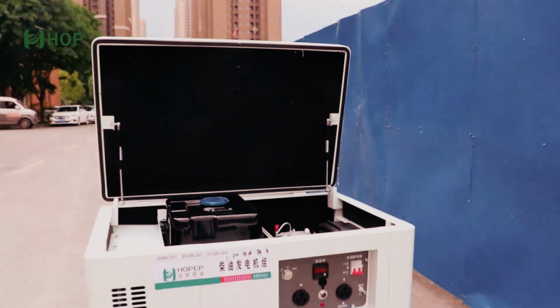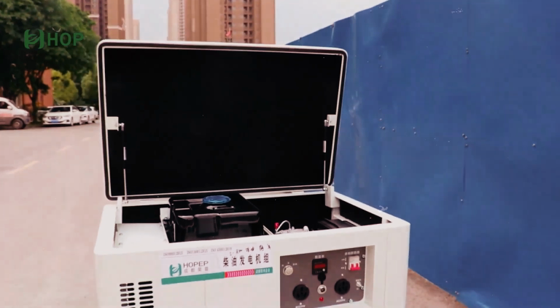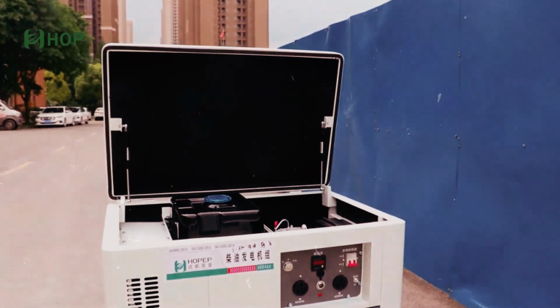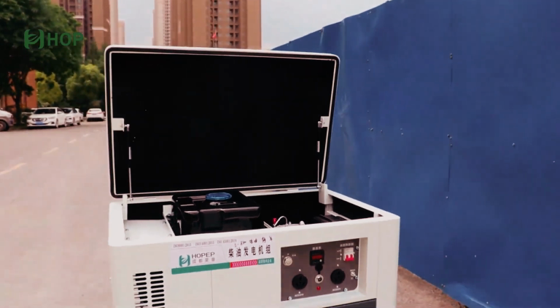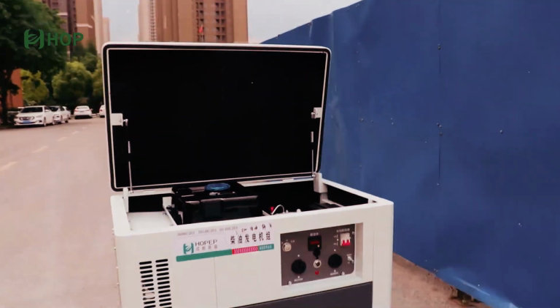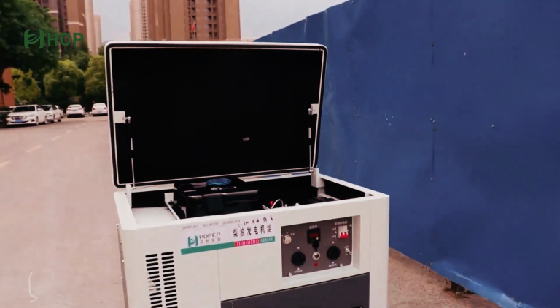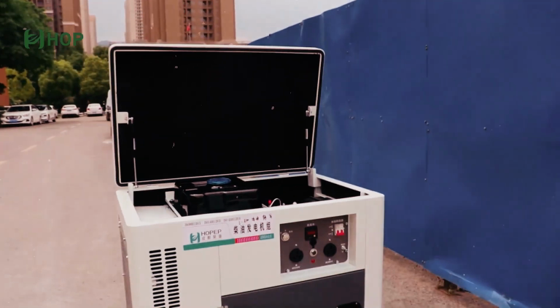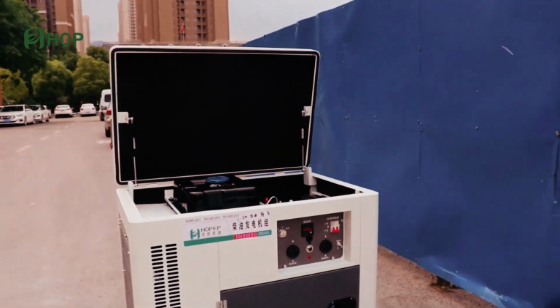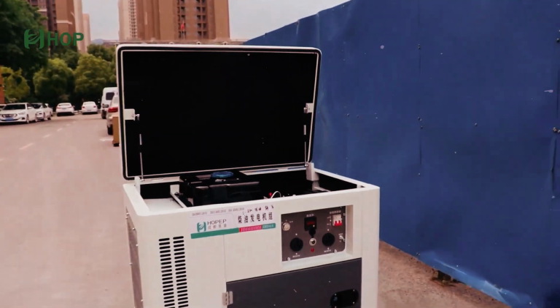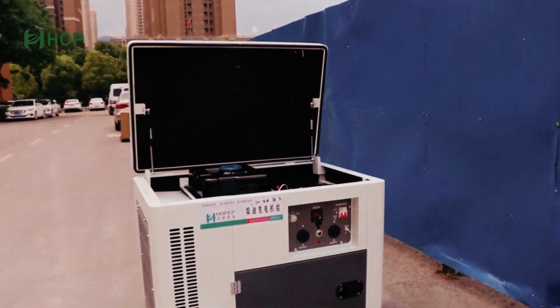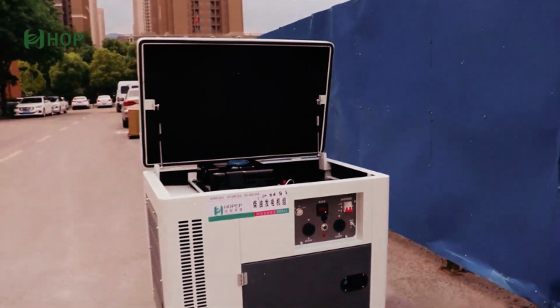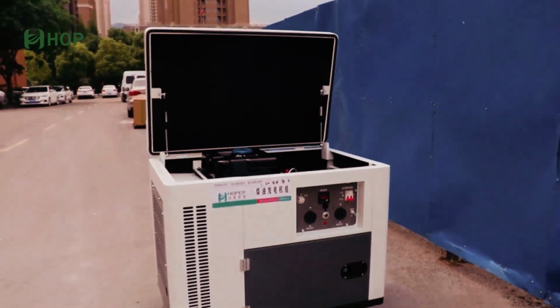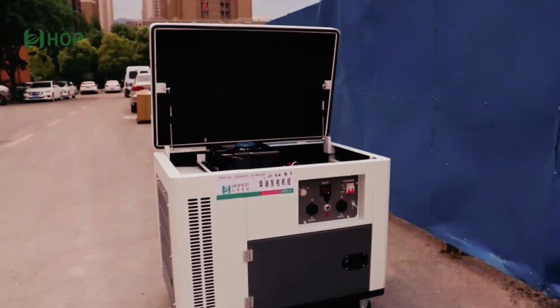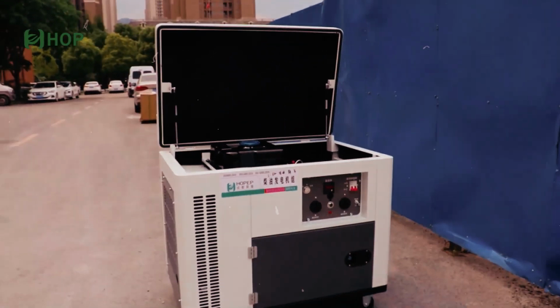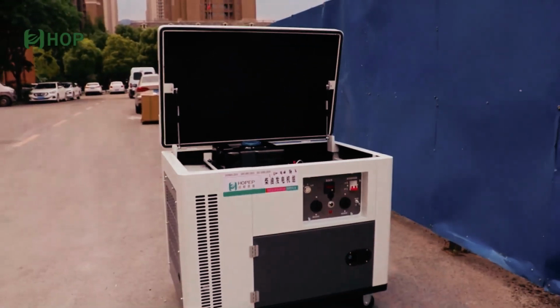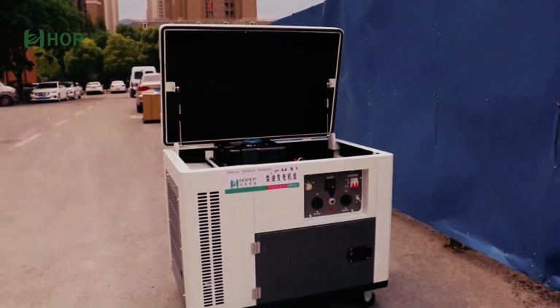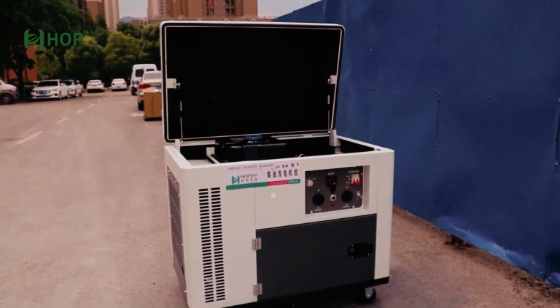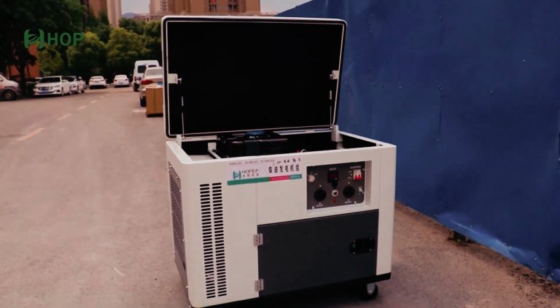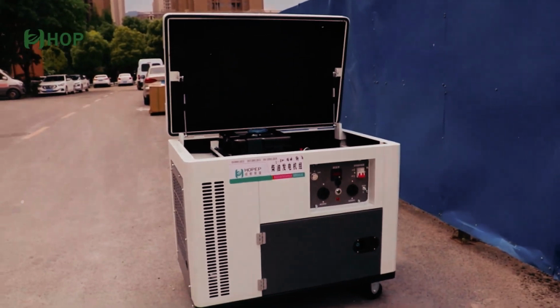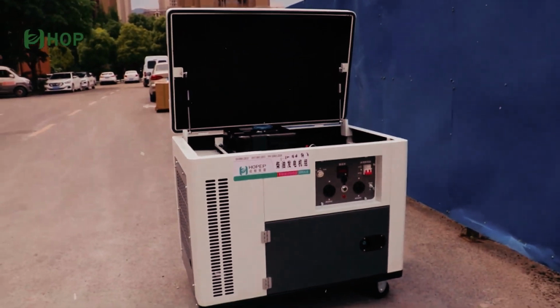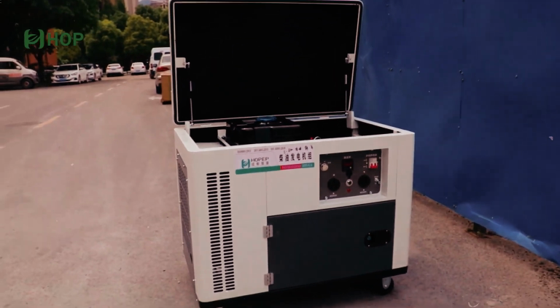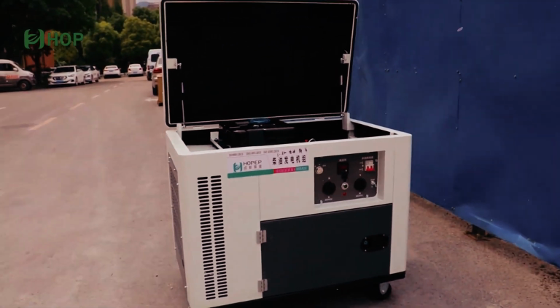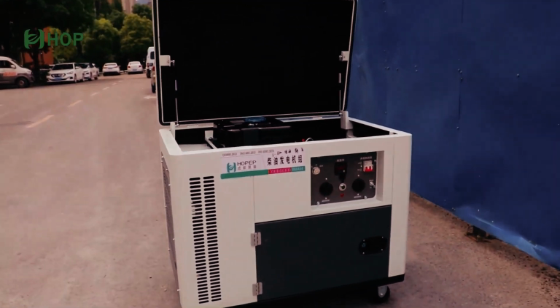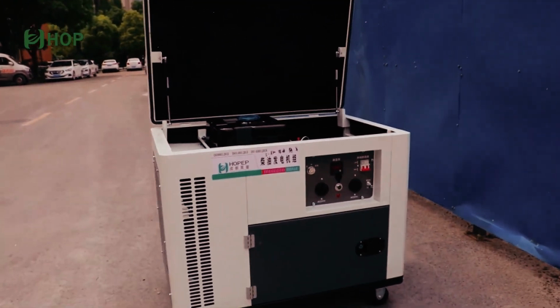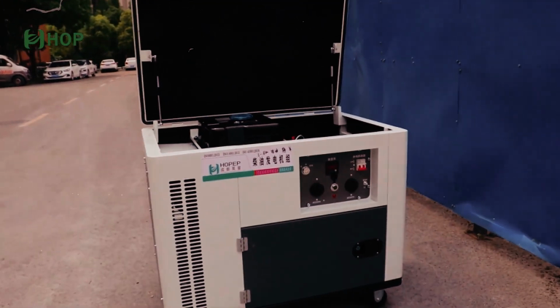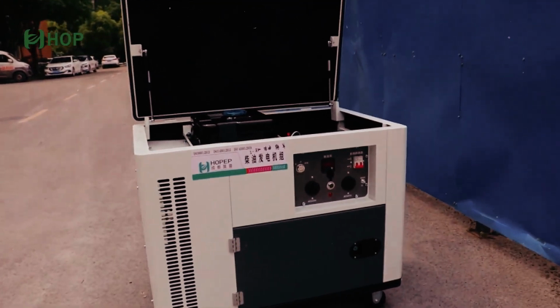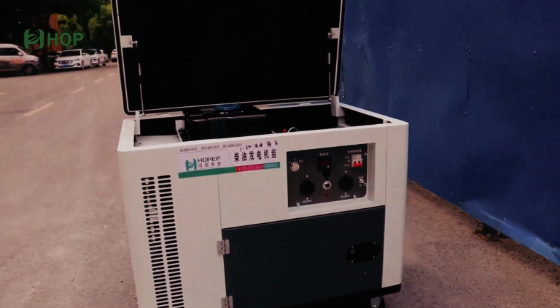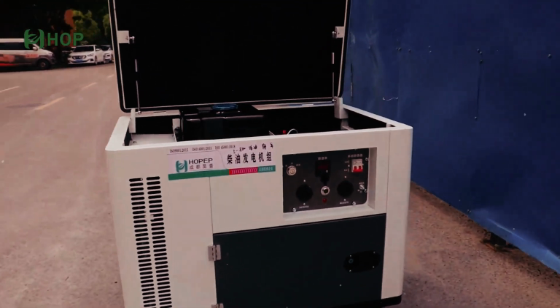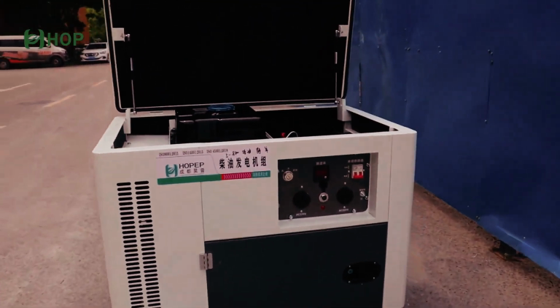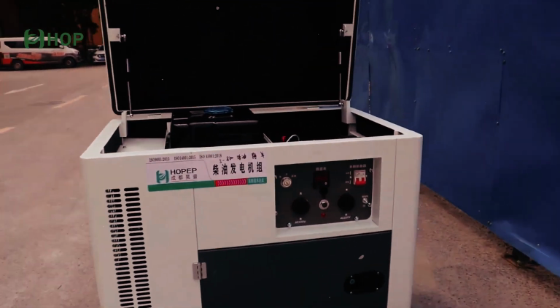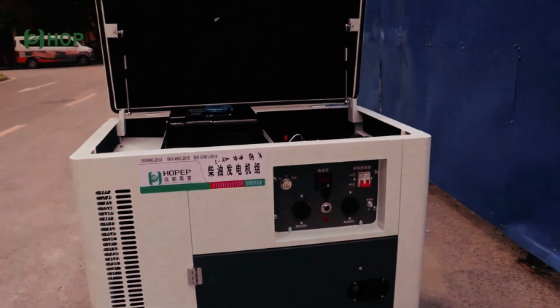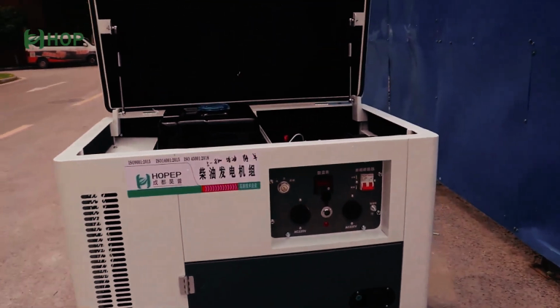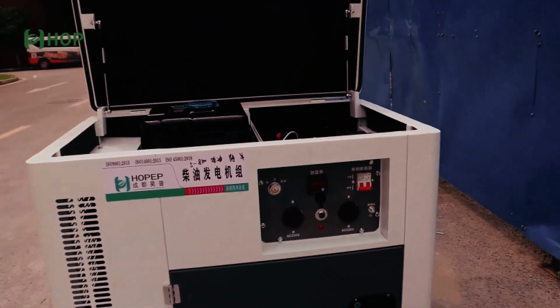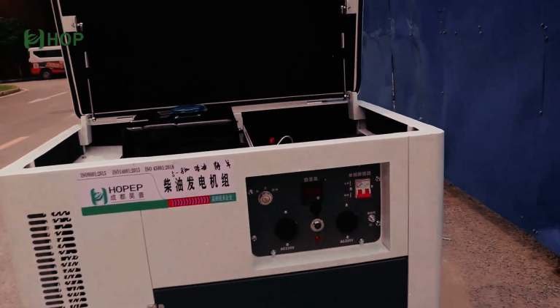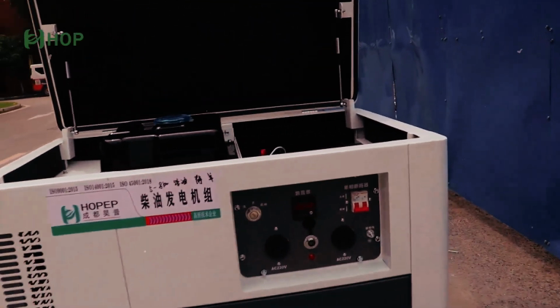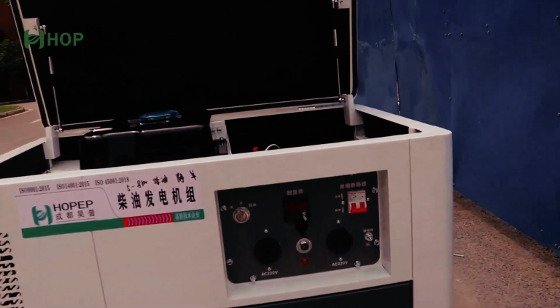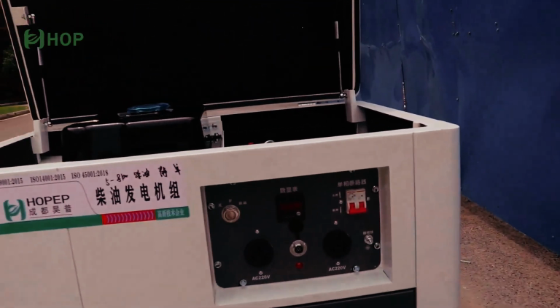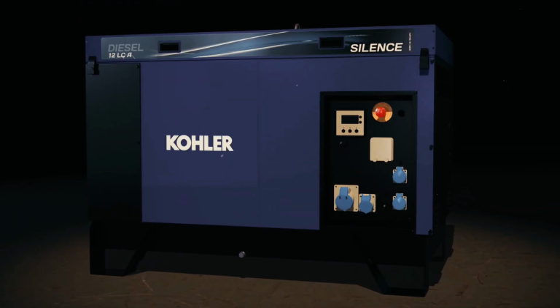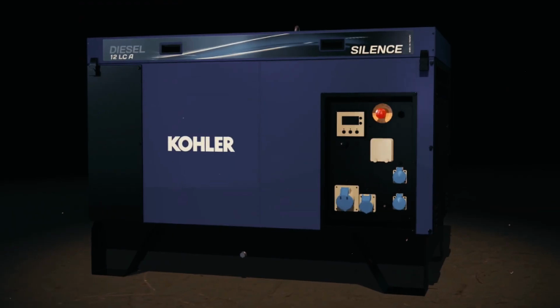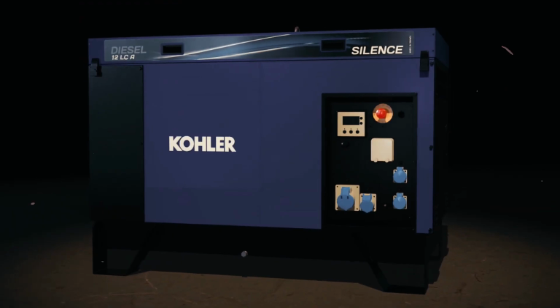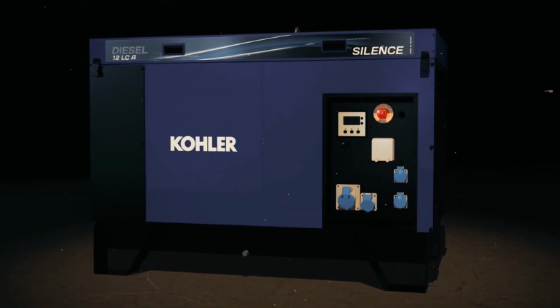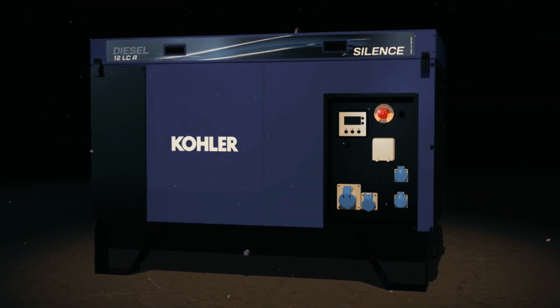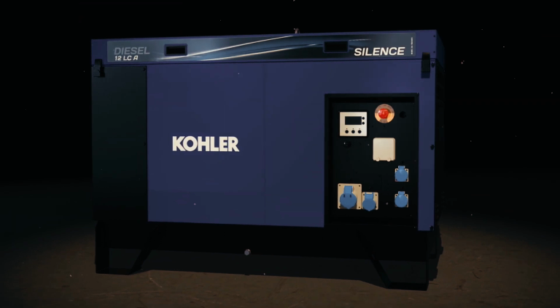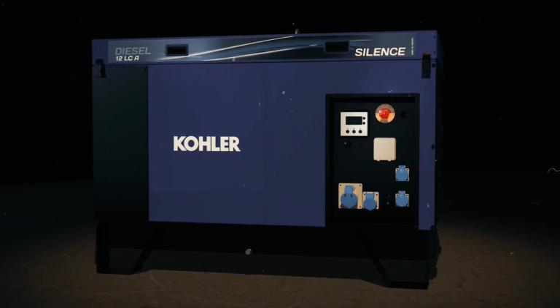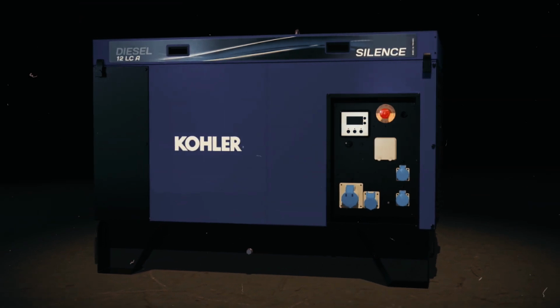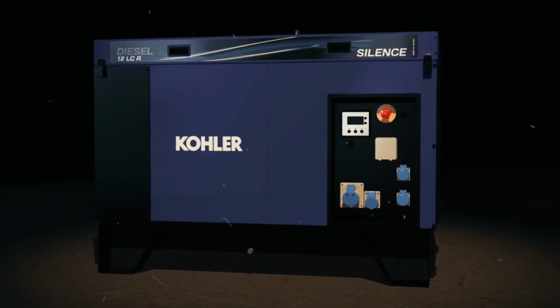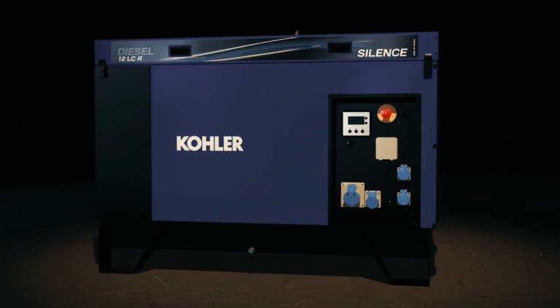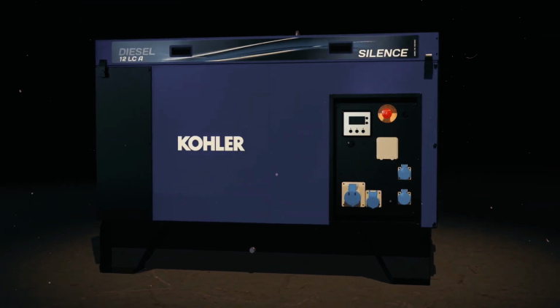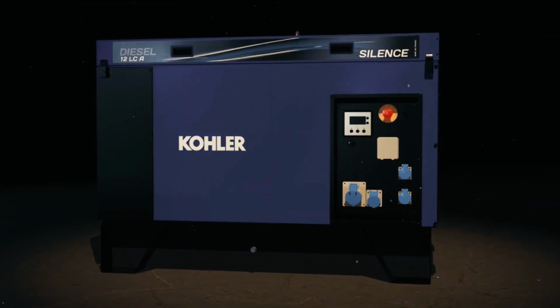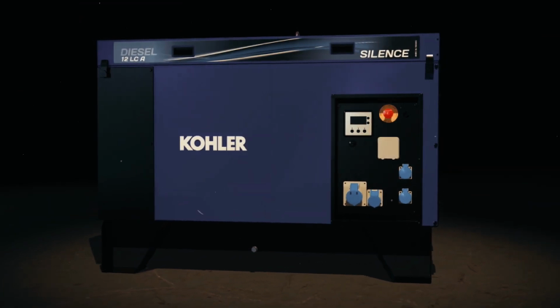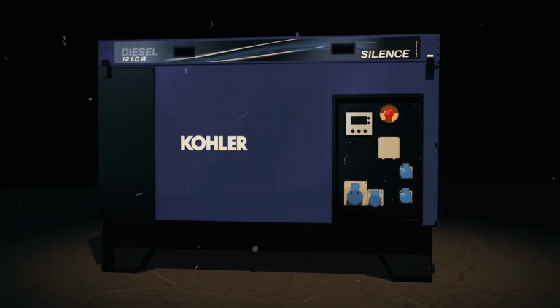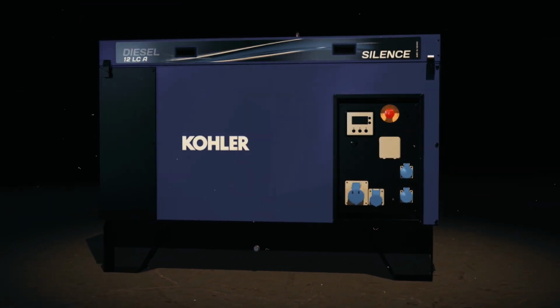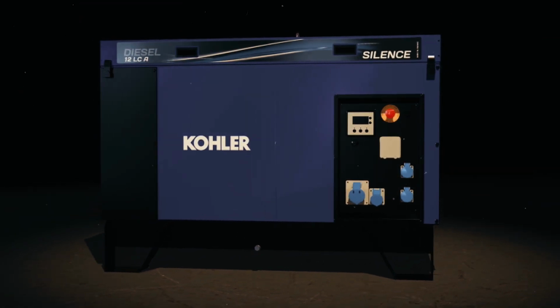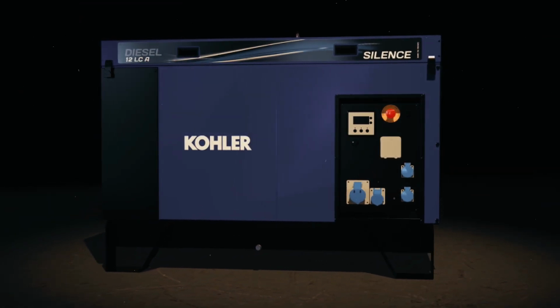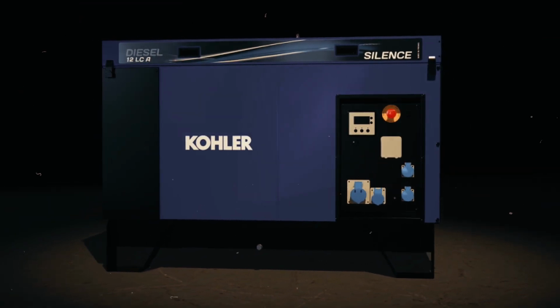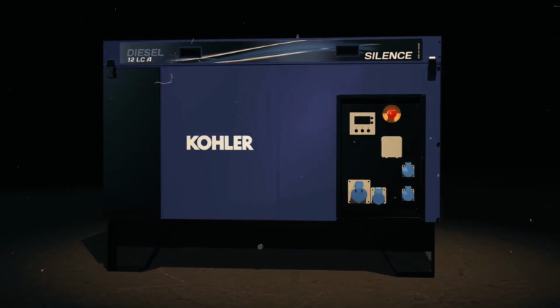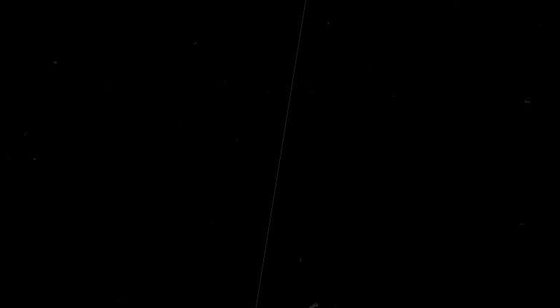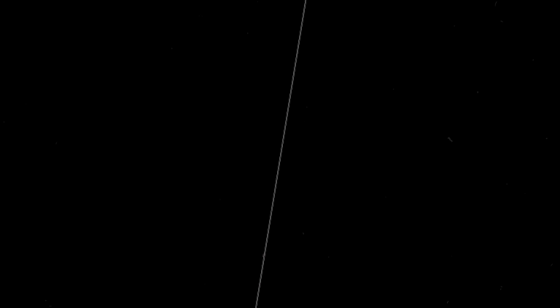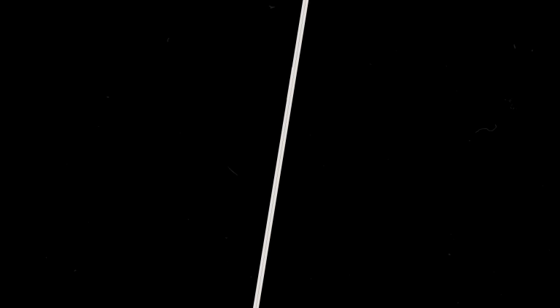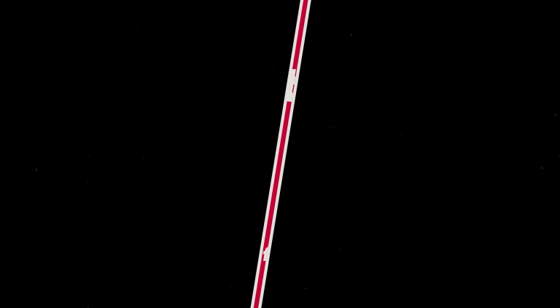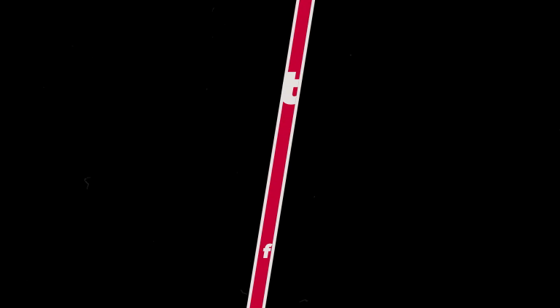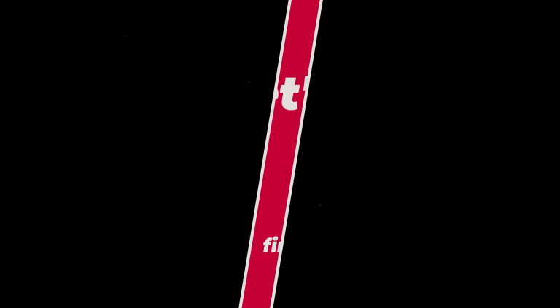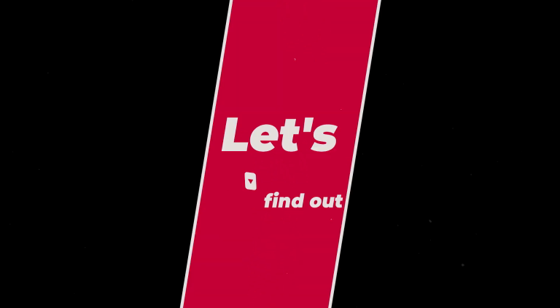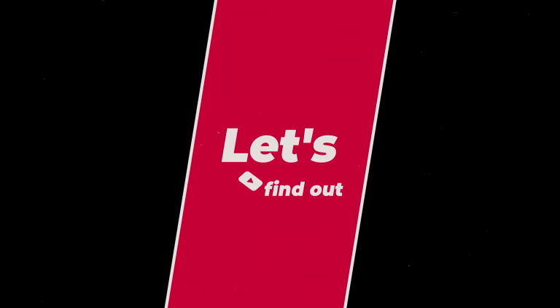Silent diesel generators are marketed as a quieter solution for backup power, but how quiet are they? Really? Let's find out.